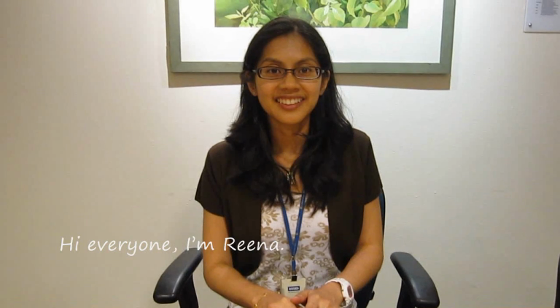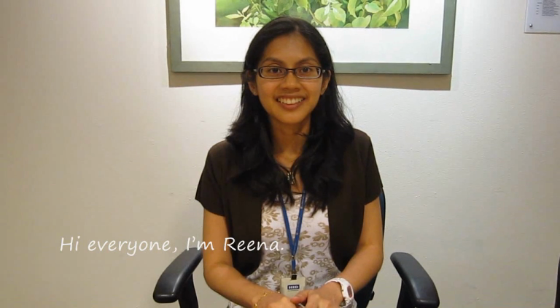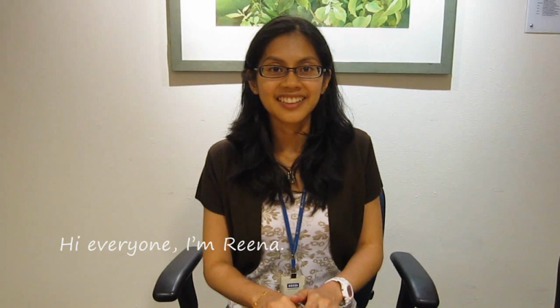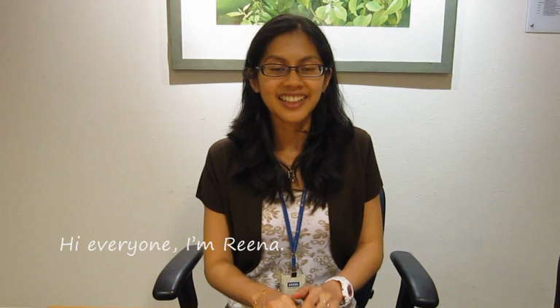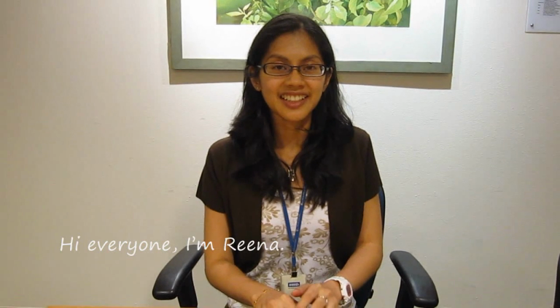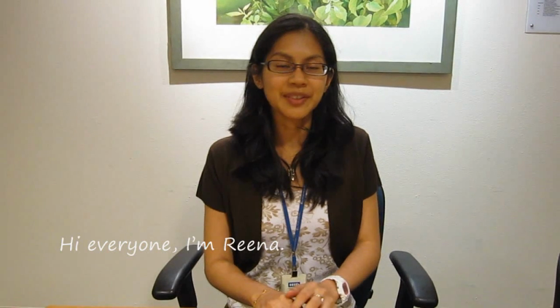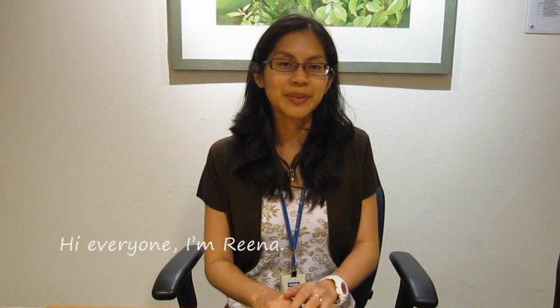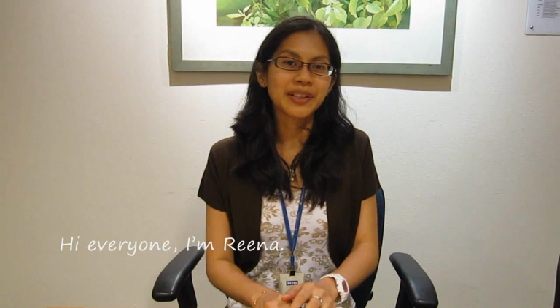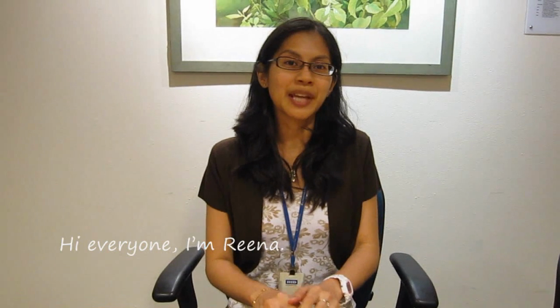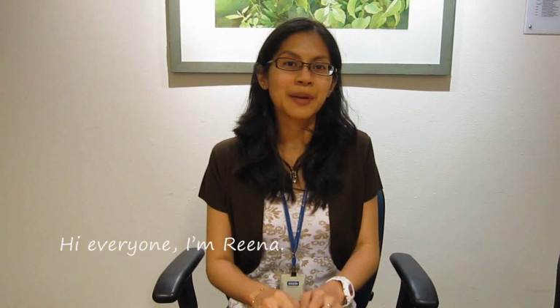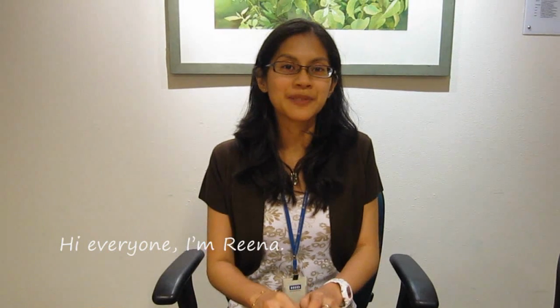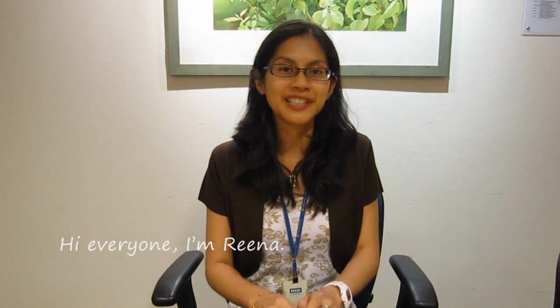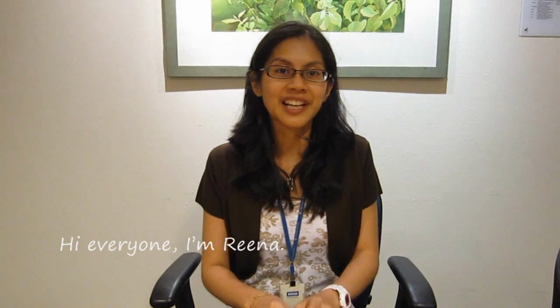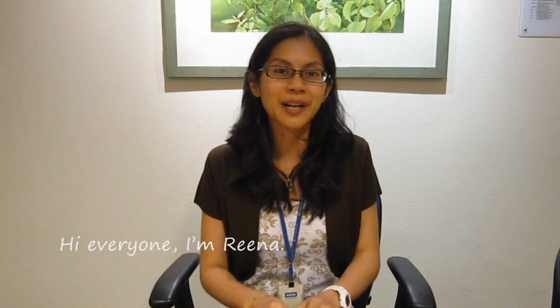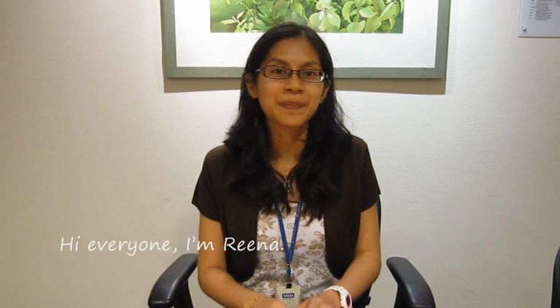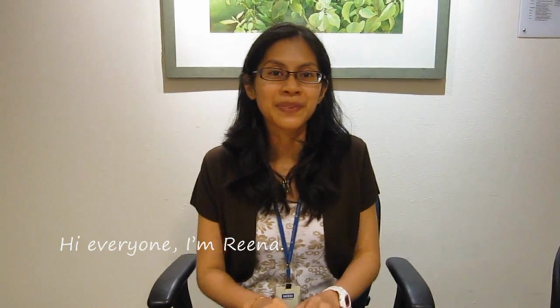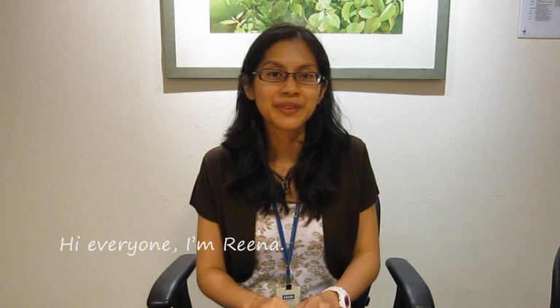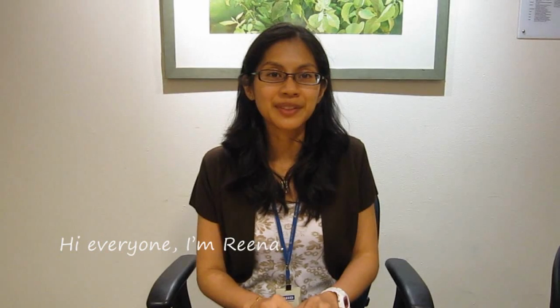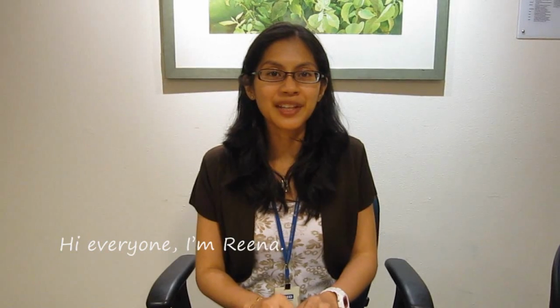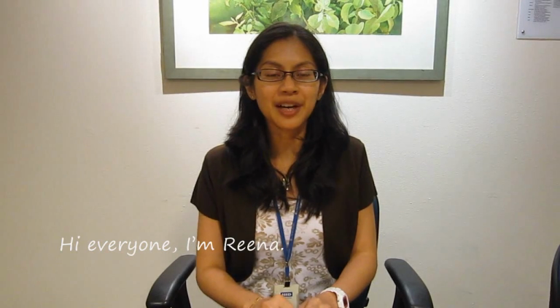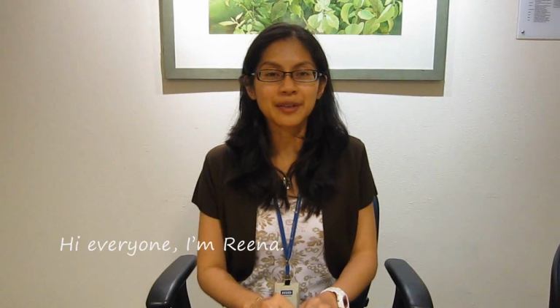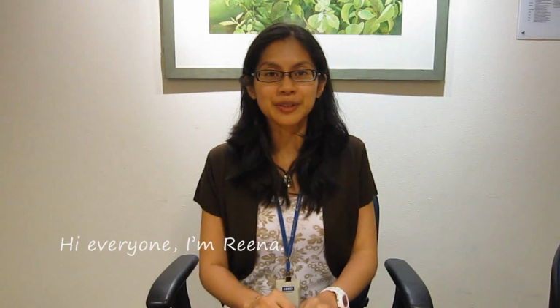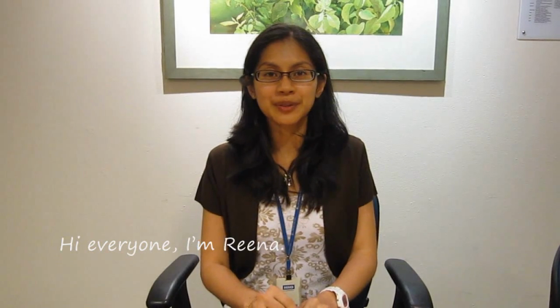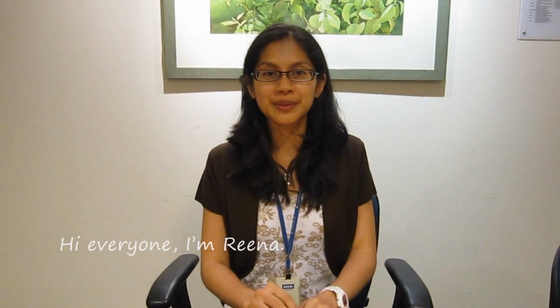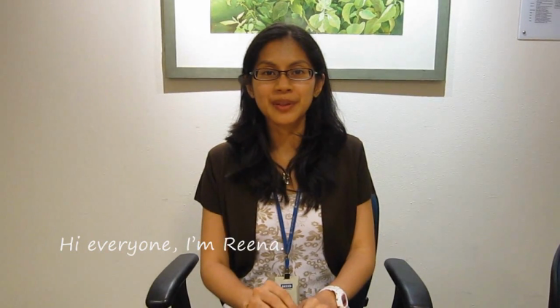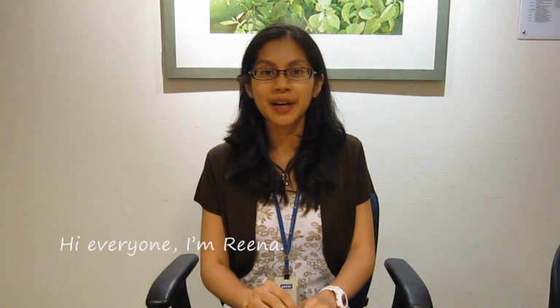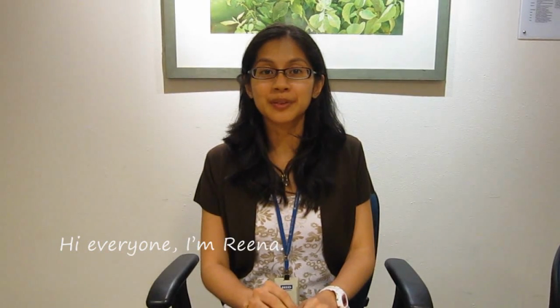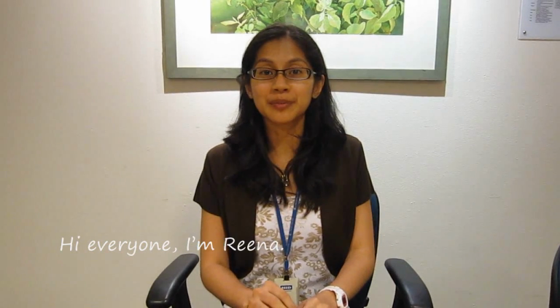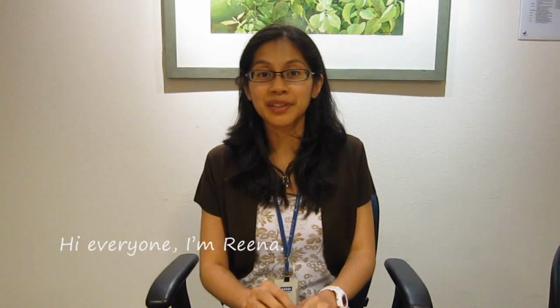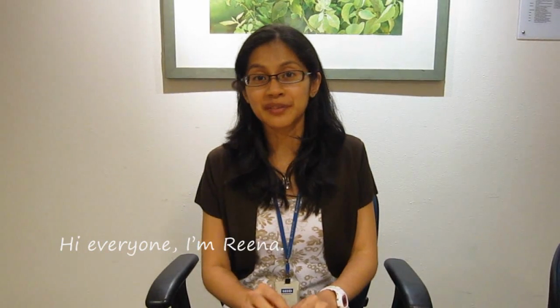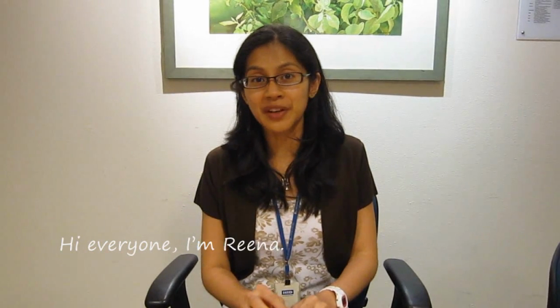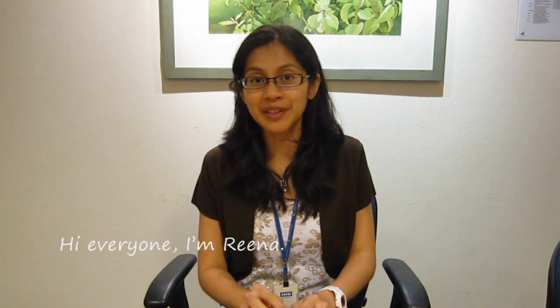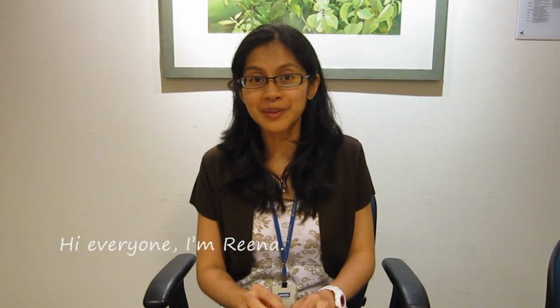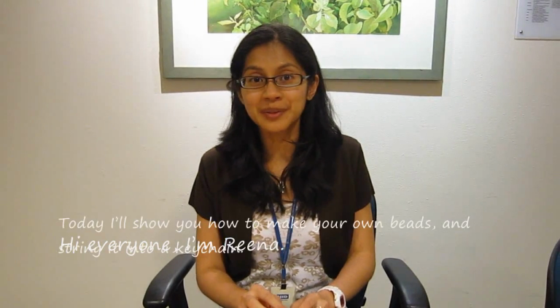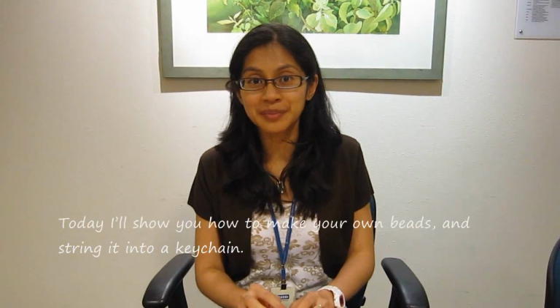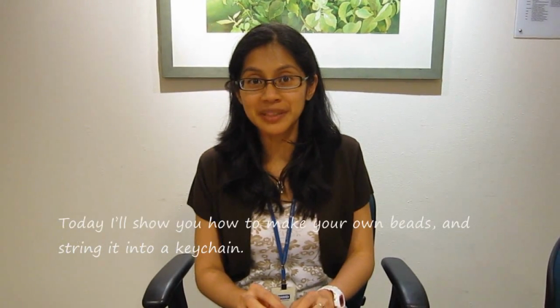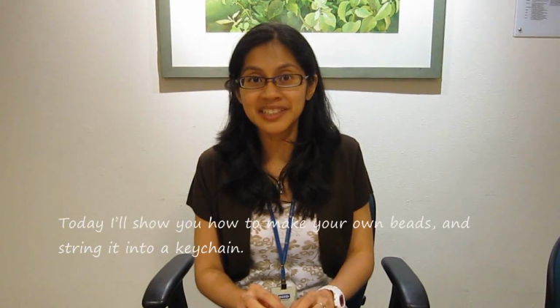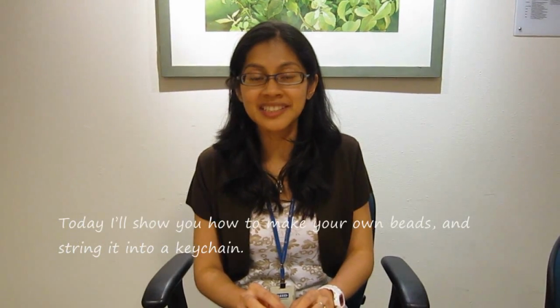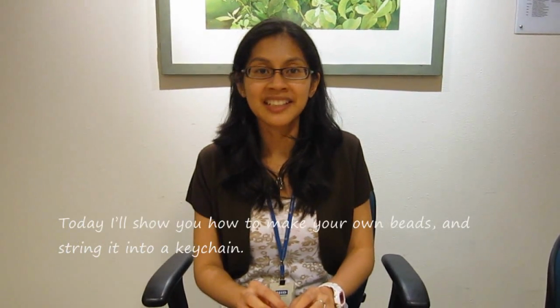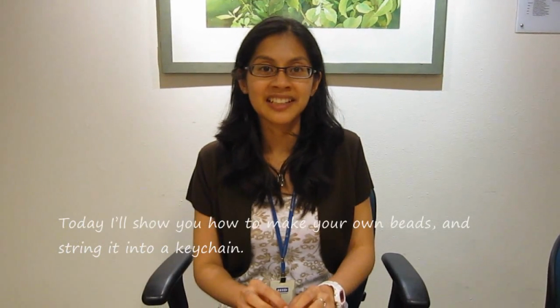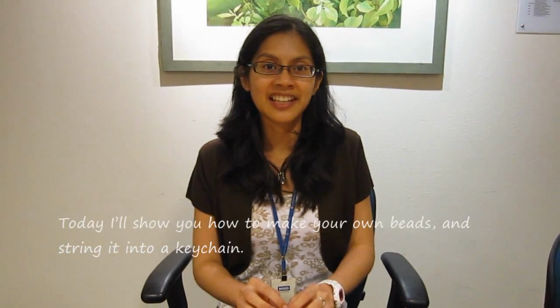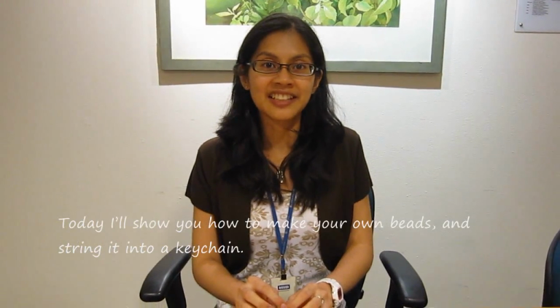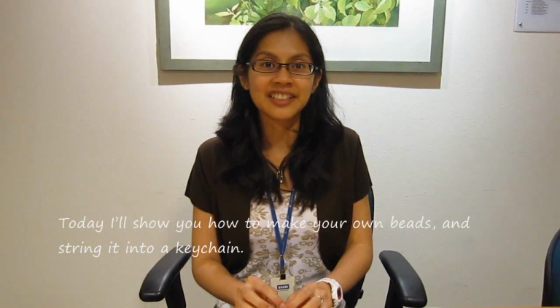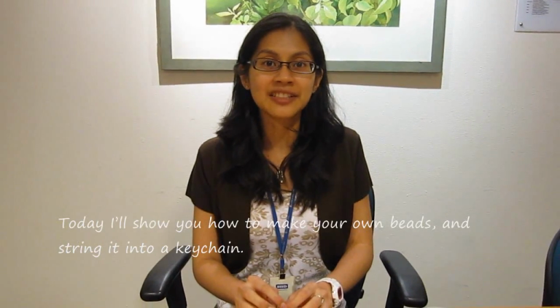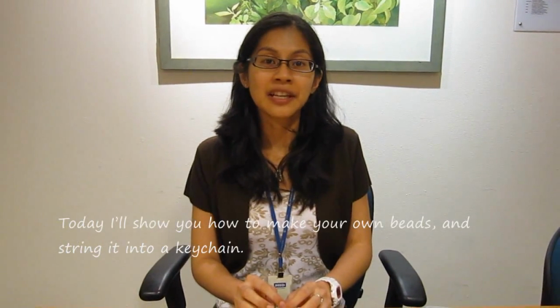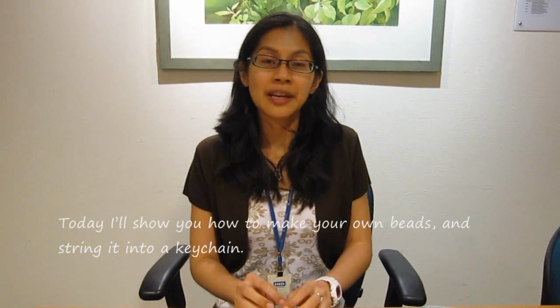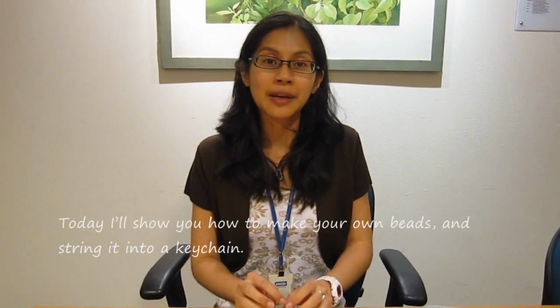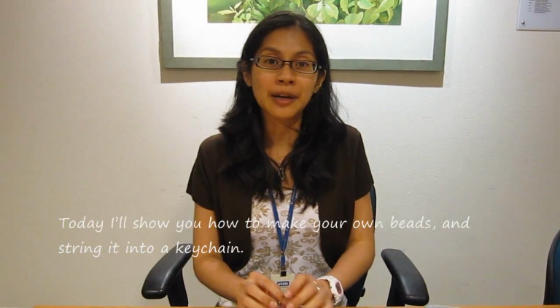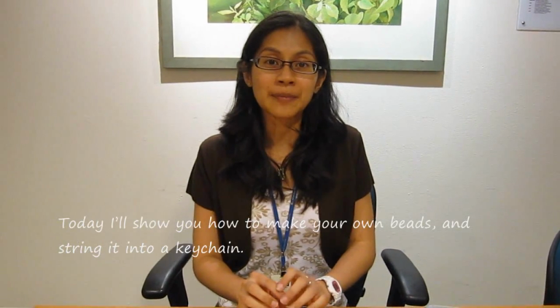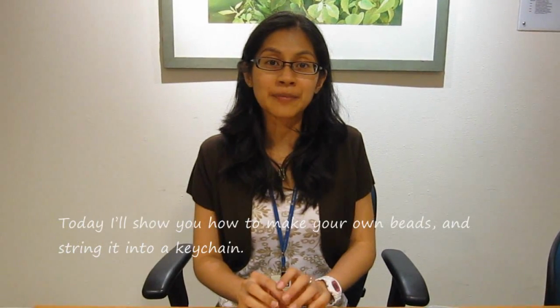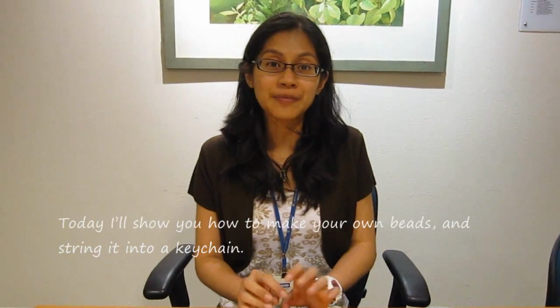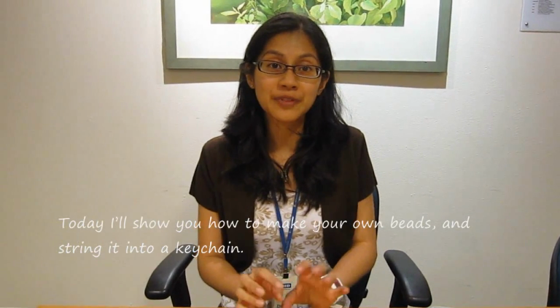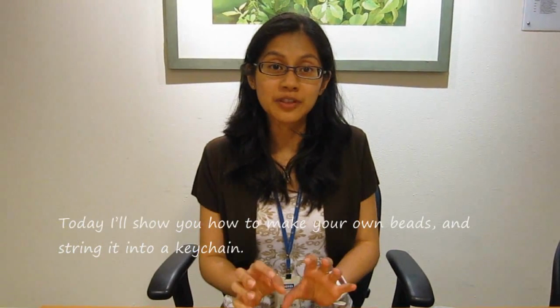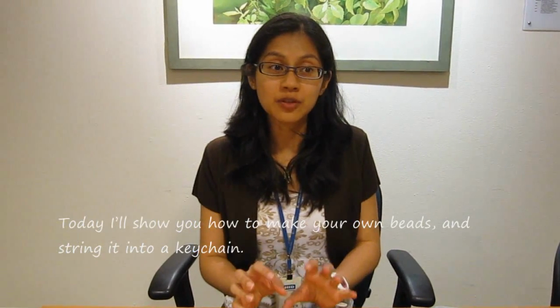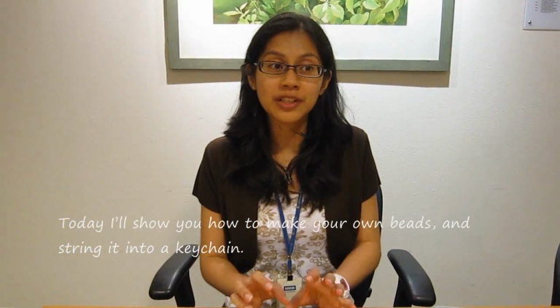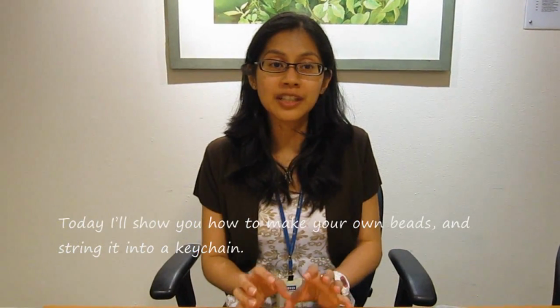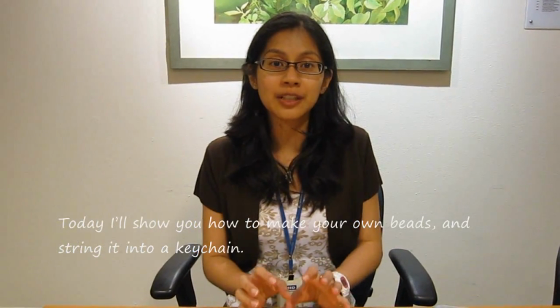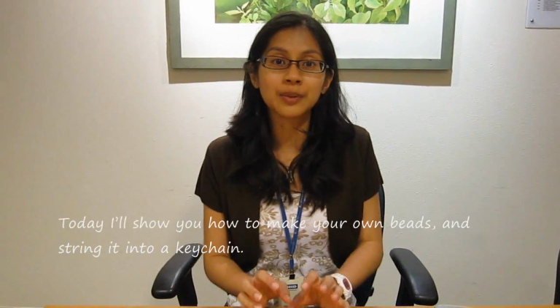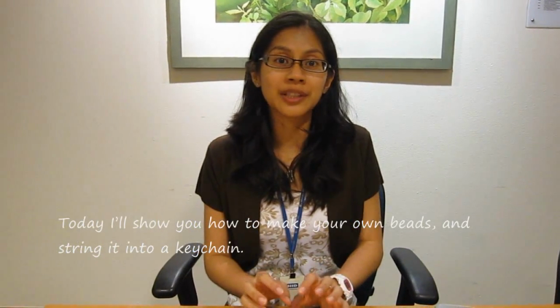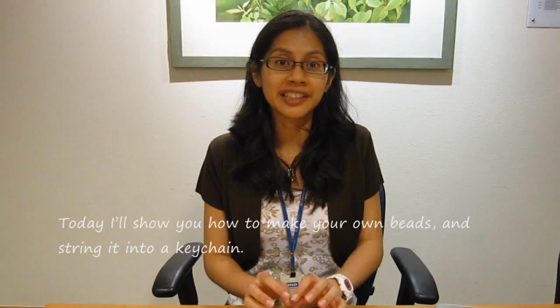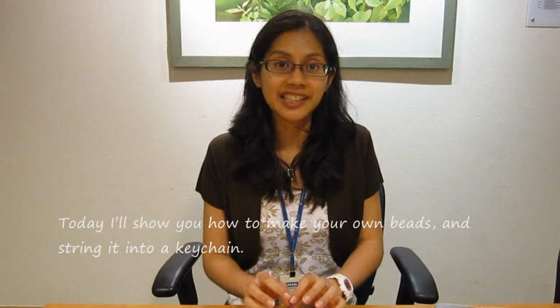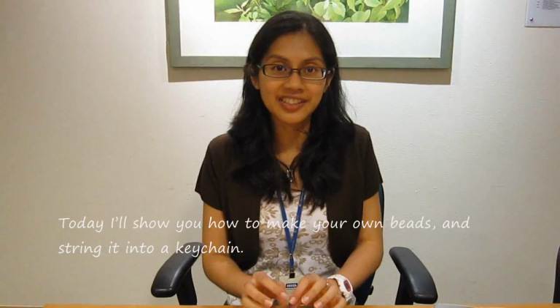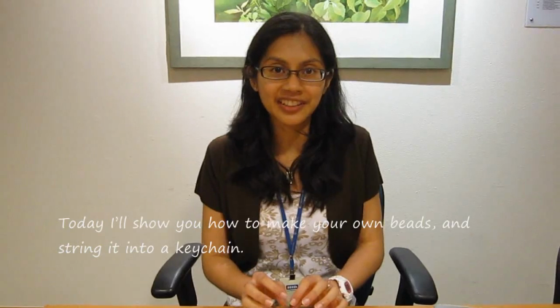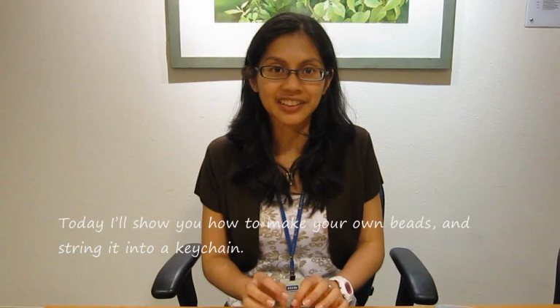Hi everyone, I'm Rina. Today I will show you how to make your very own beads and then string it into a keychain.